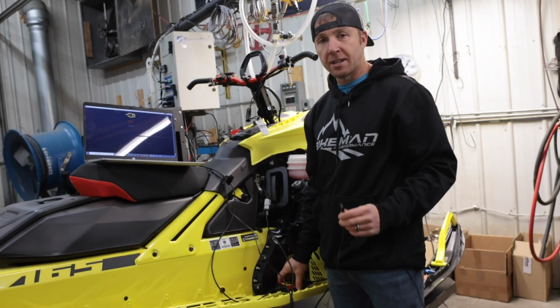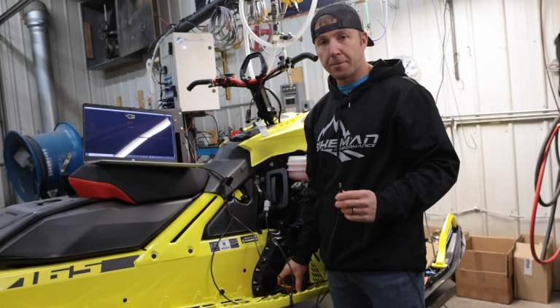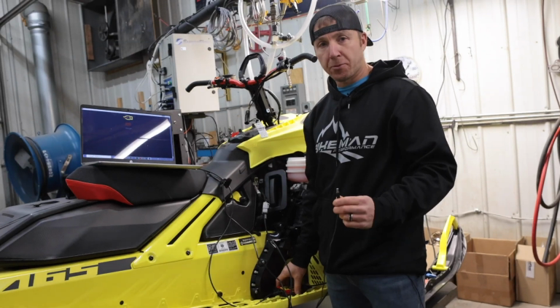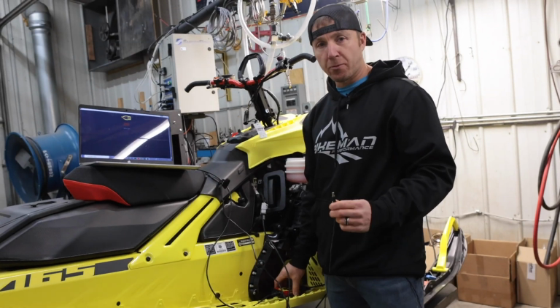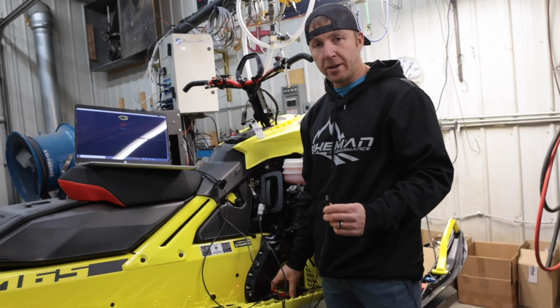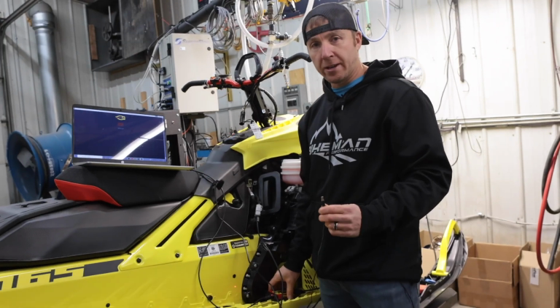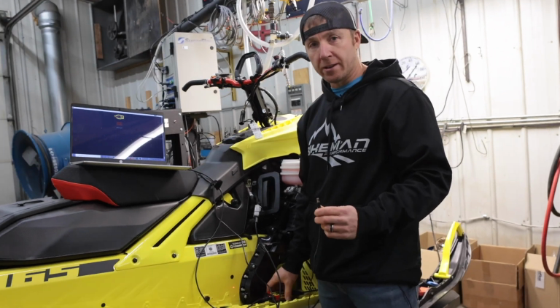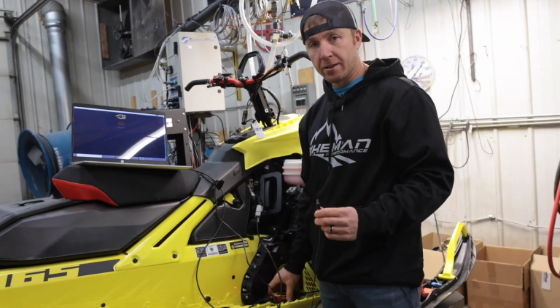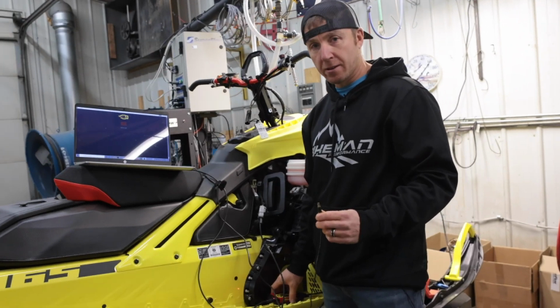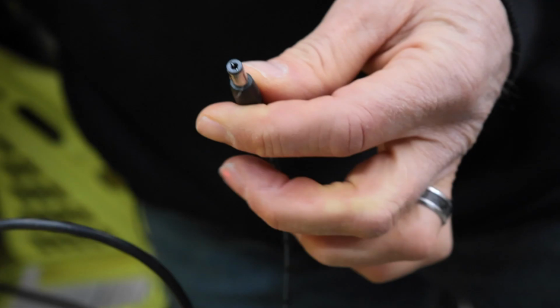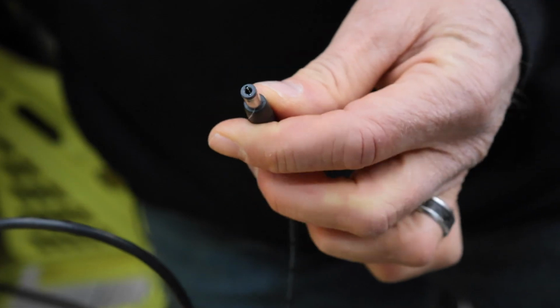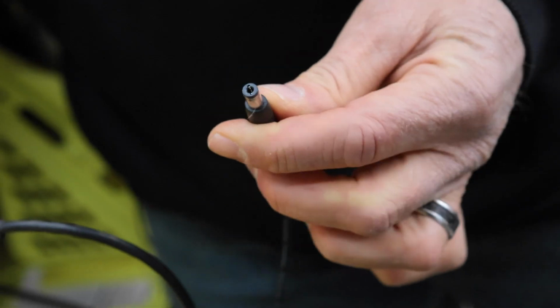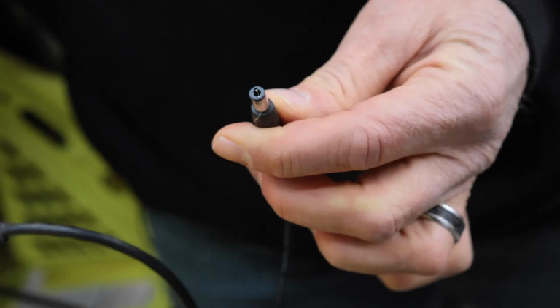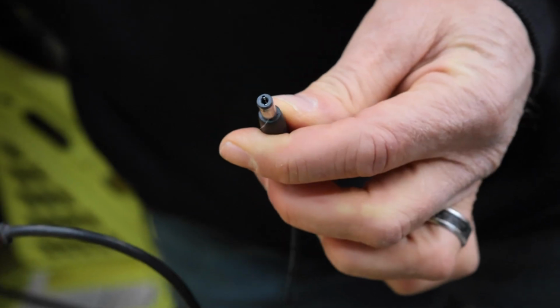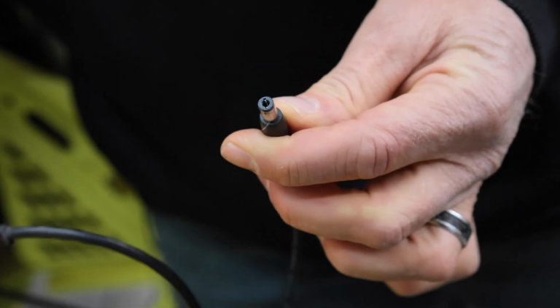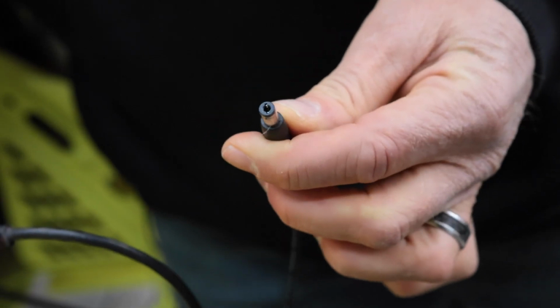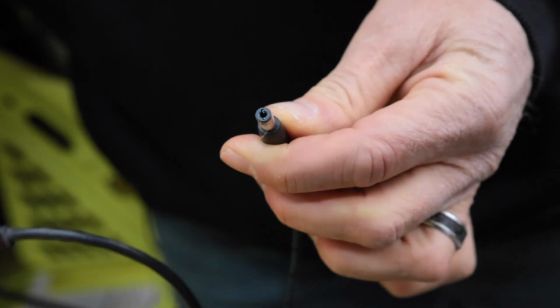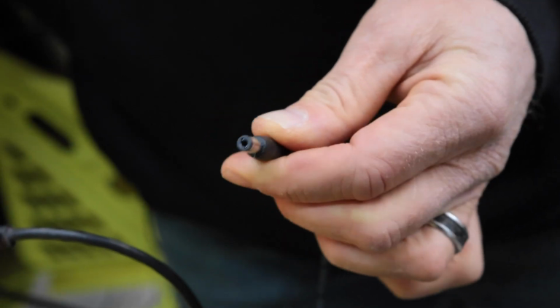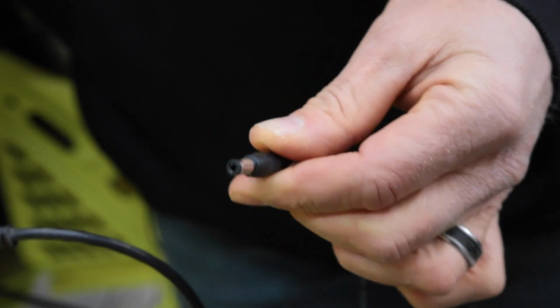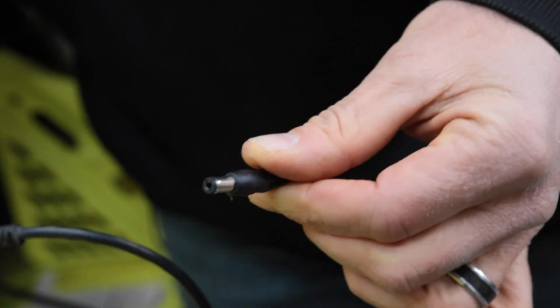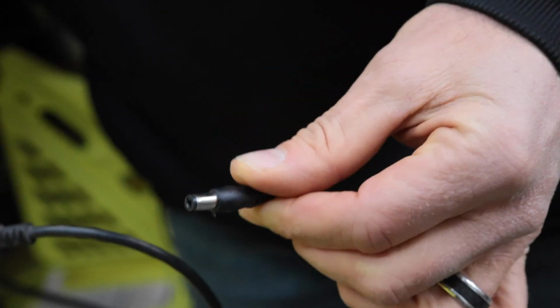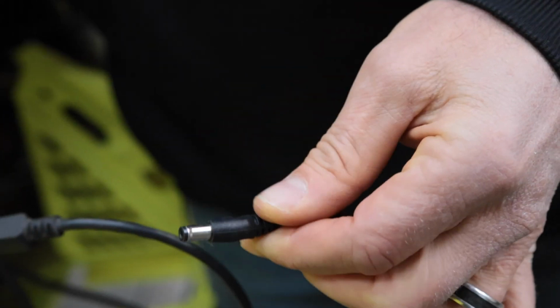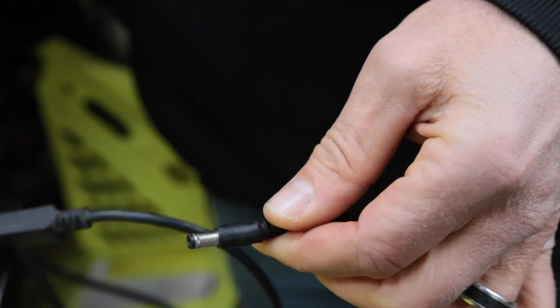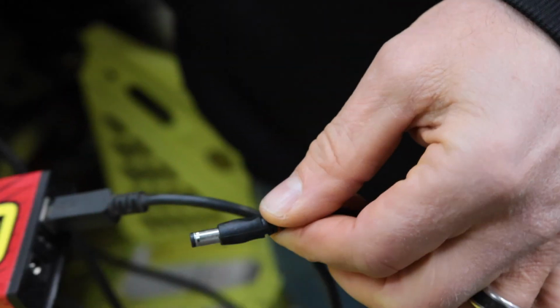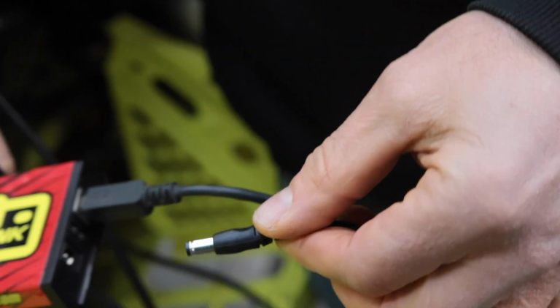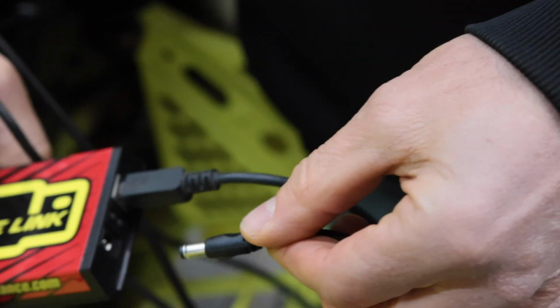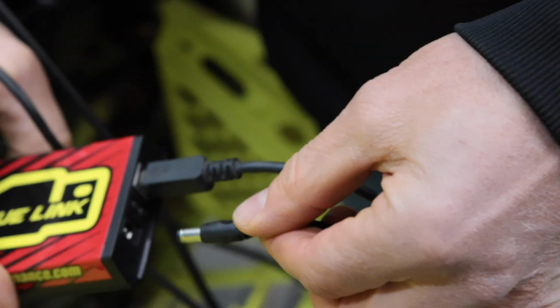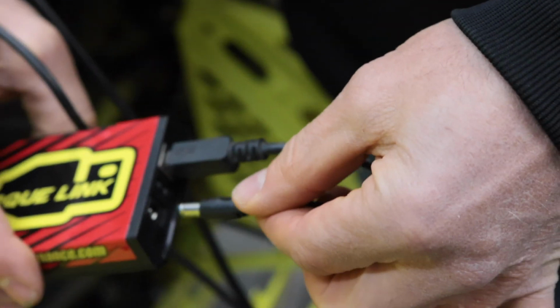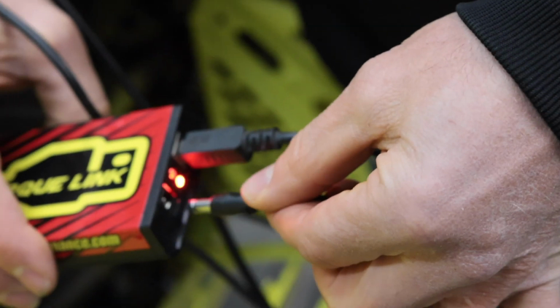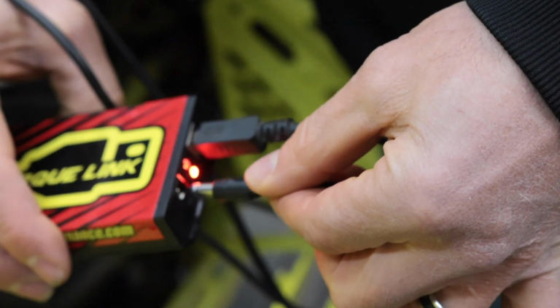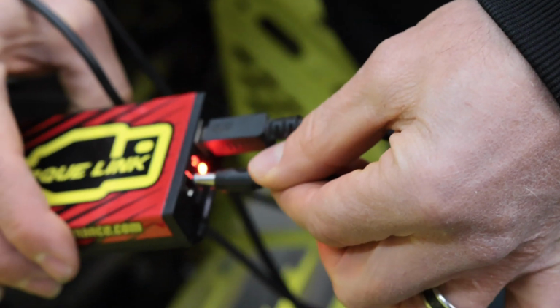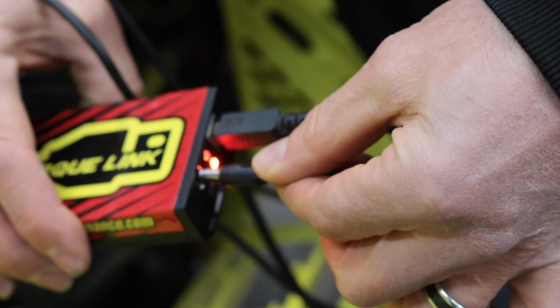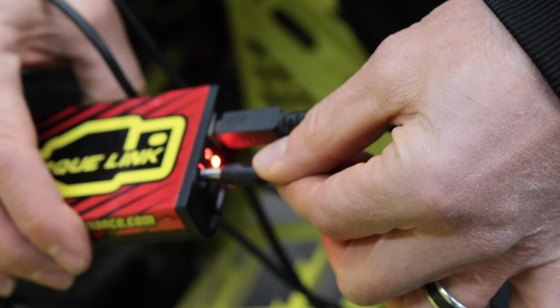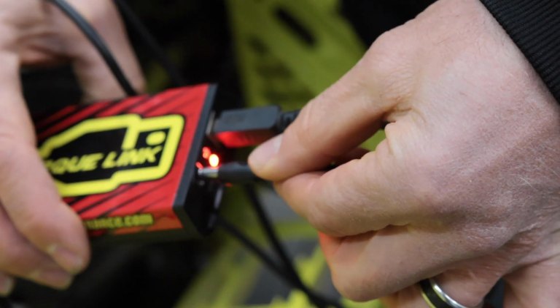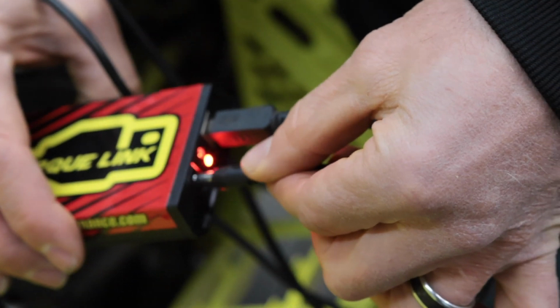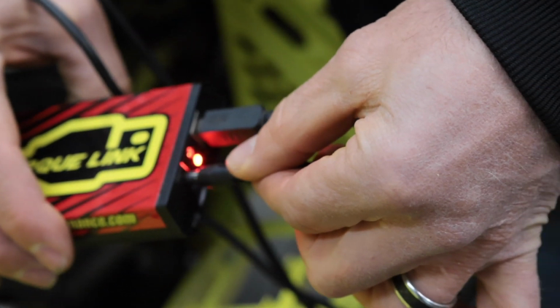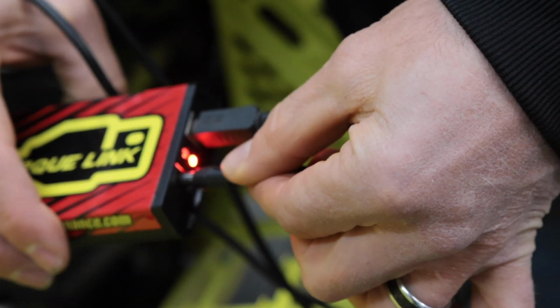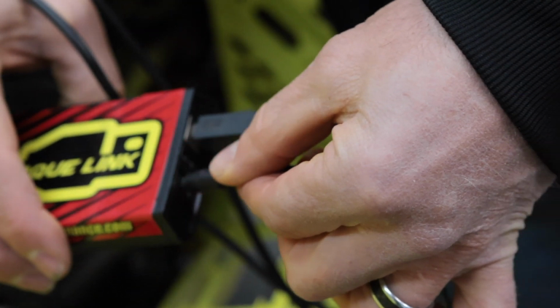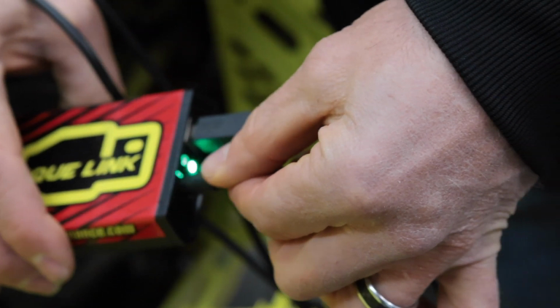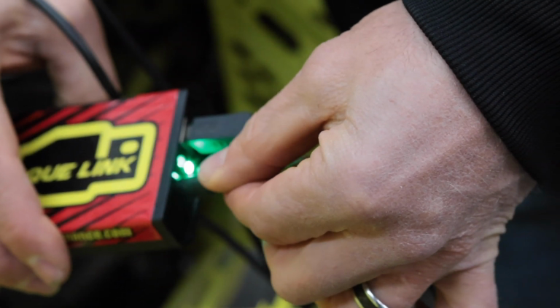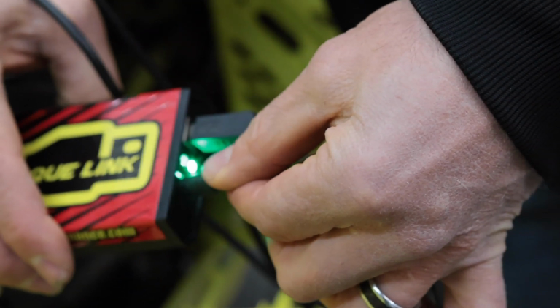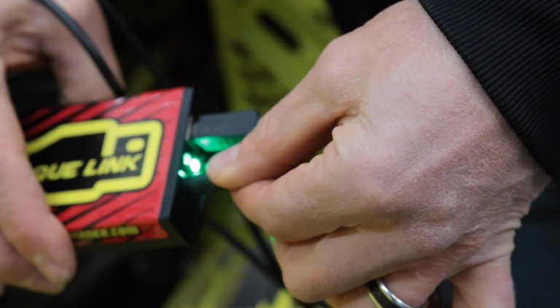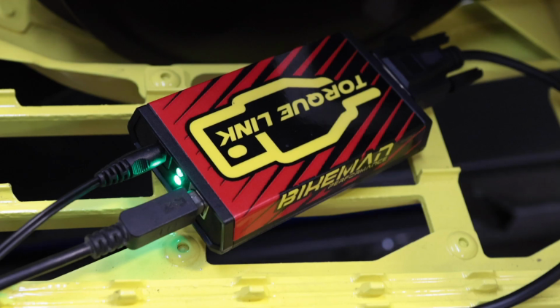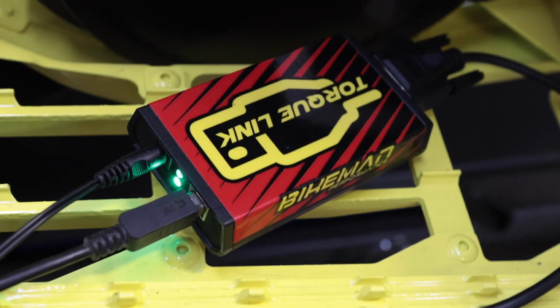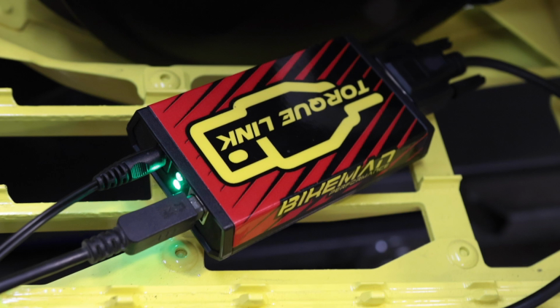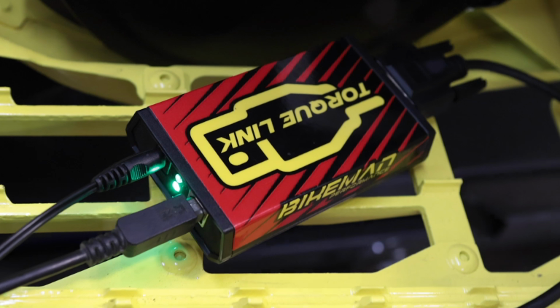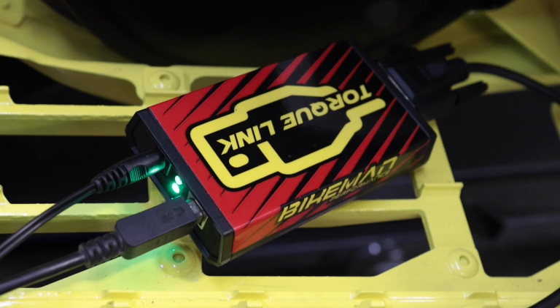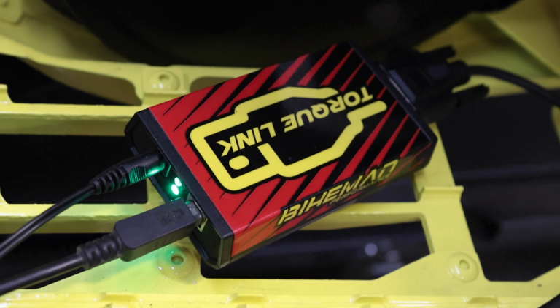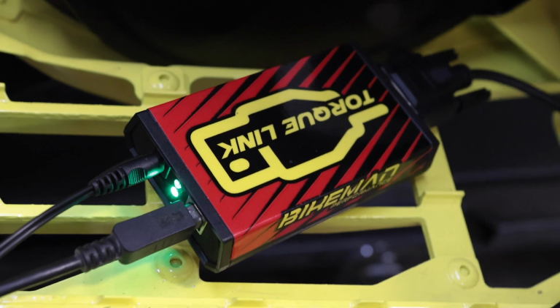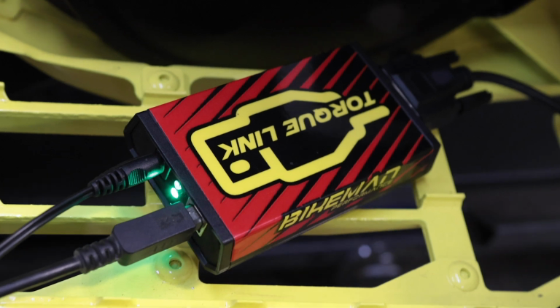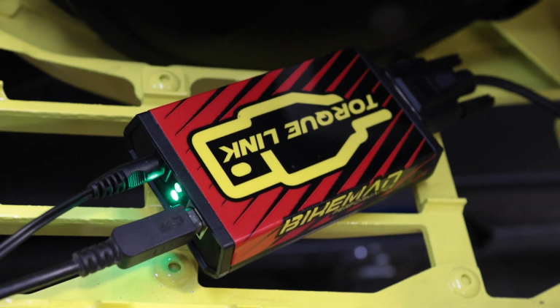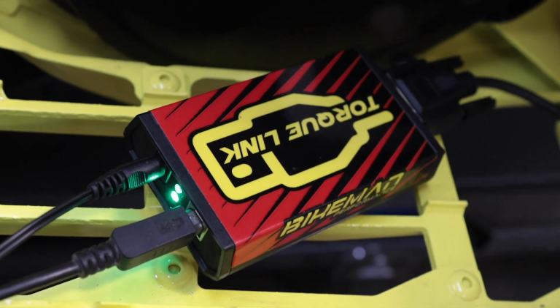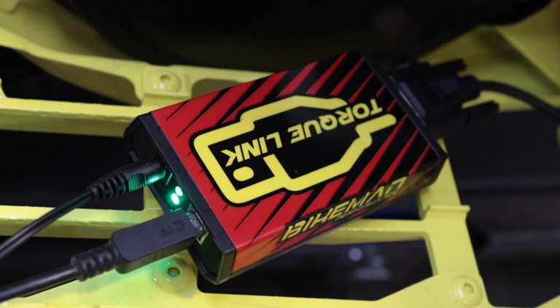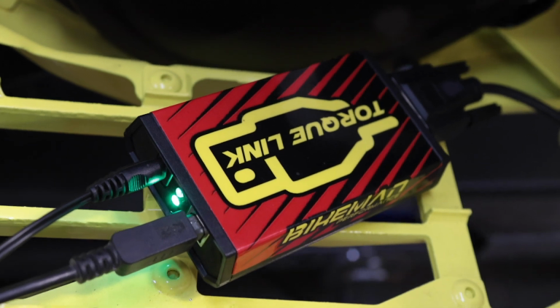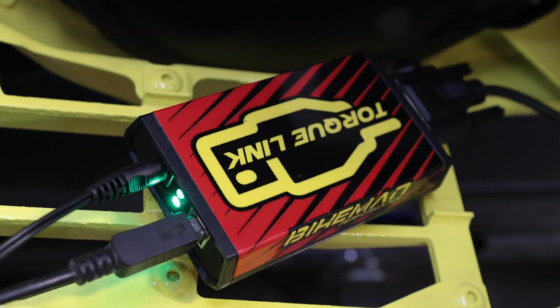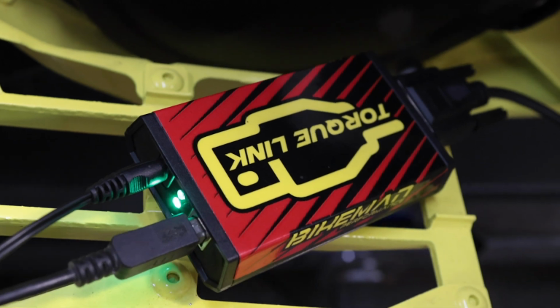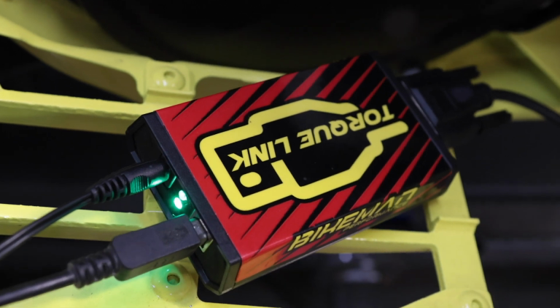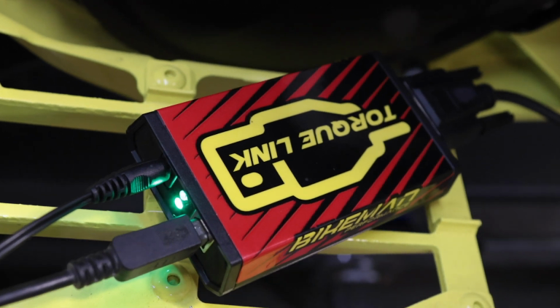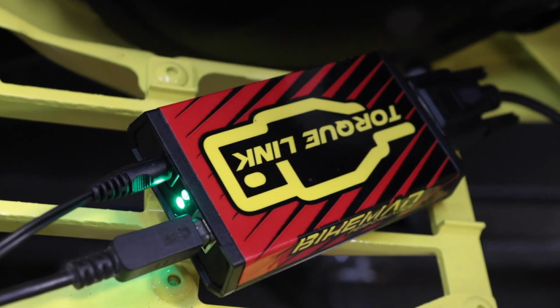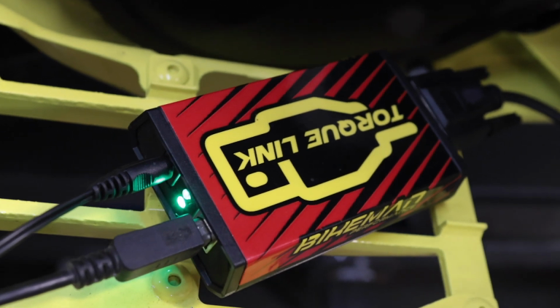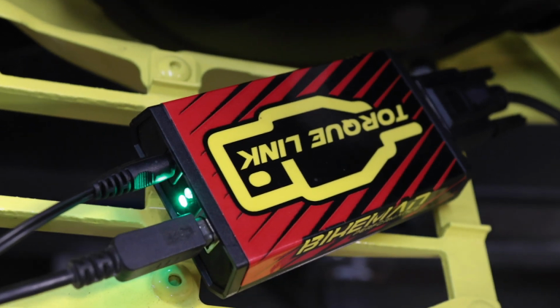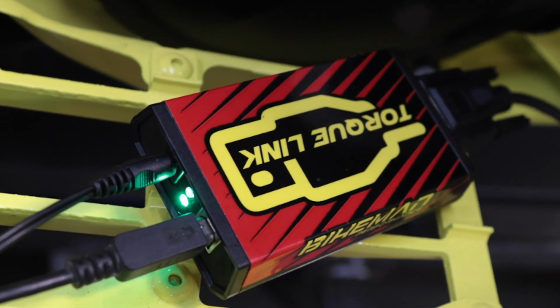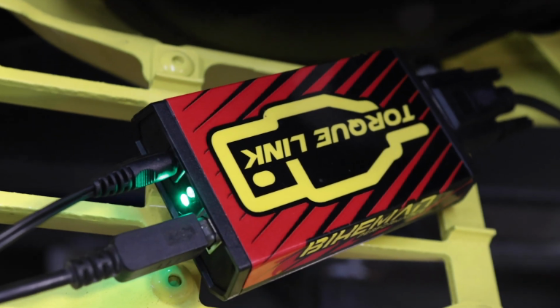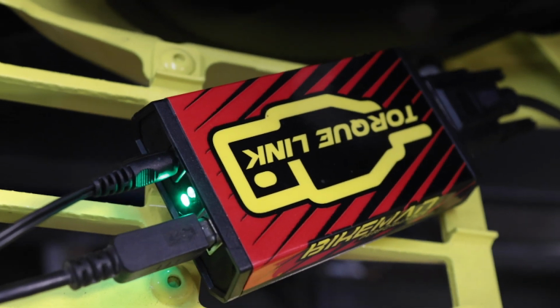Step three: grab your power cord and plug it into the TorqueLink. You'll notice the red light turns green.